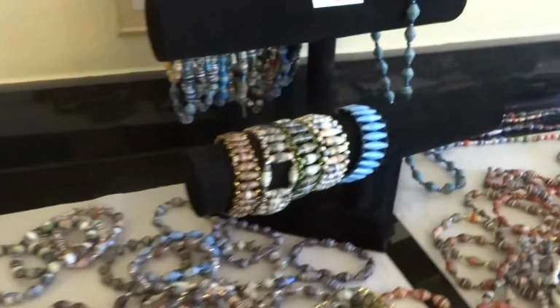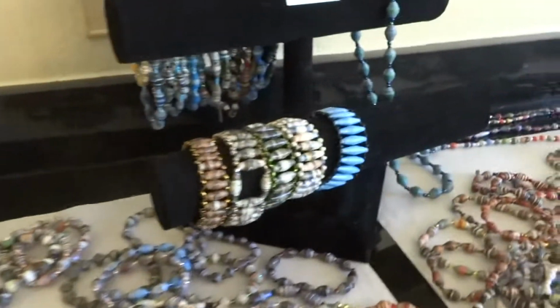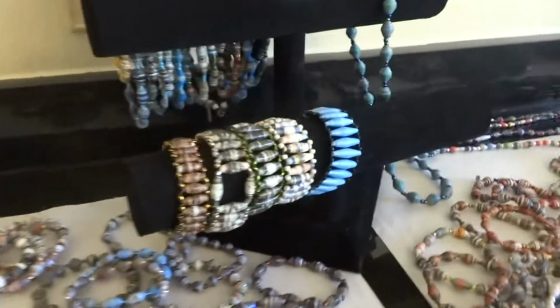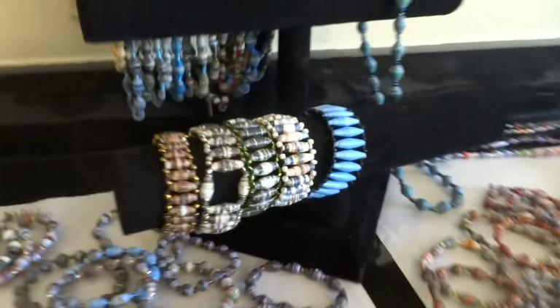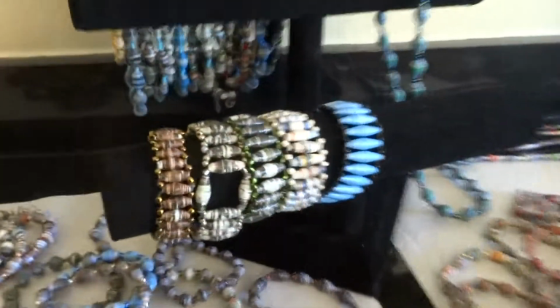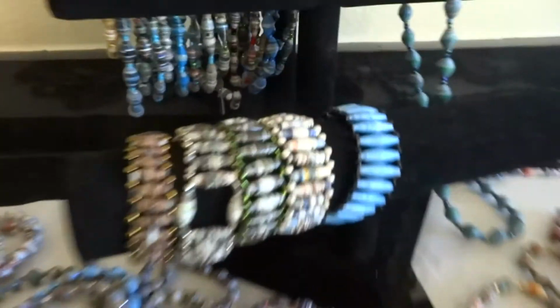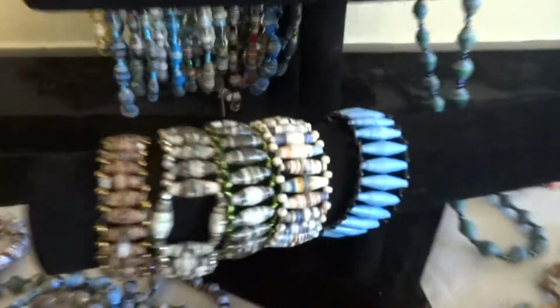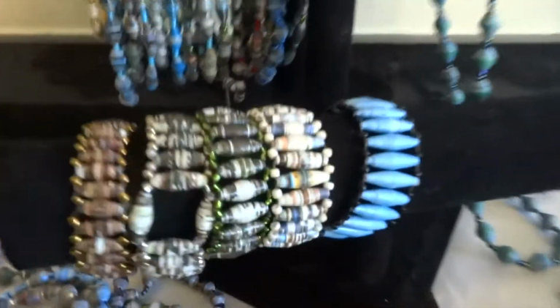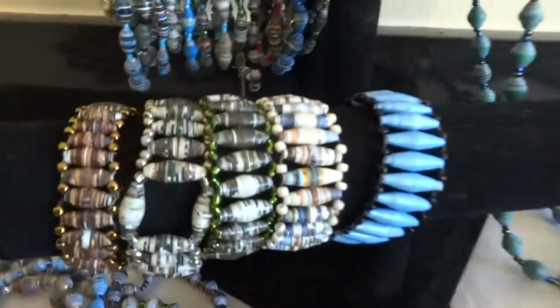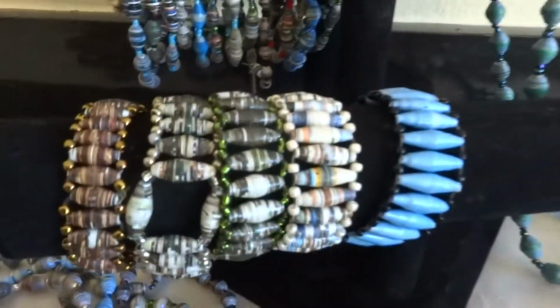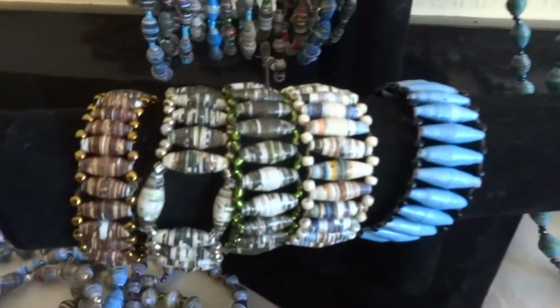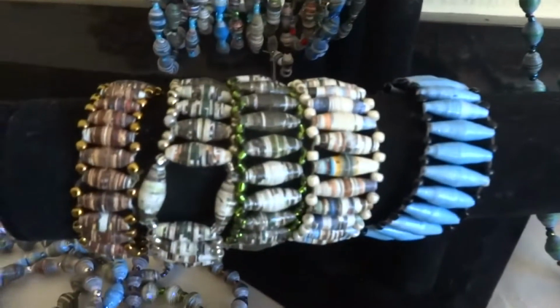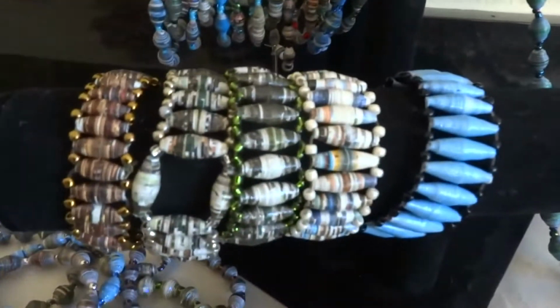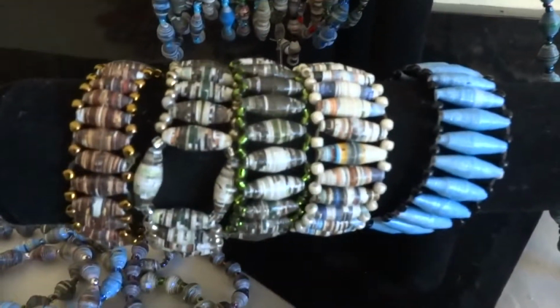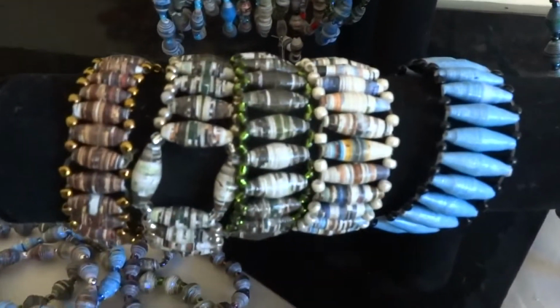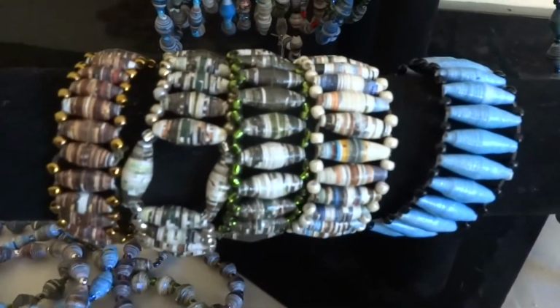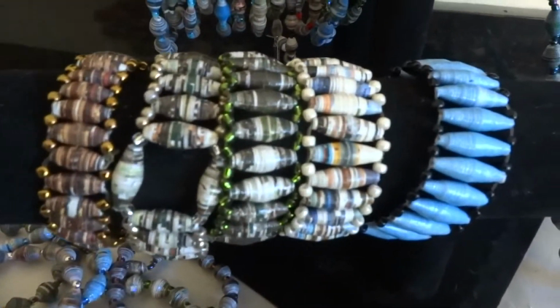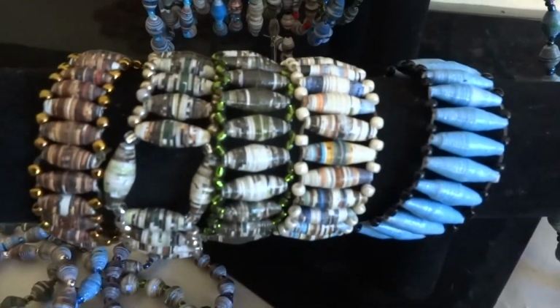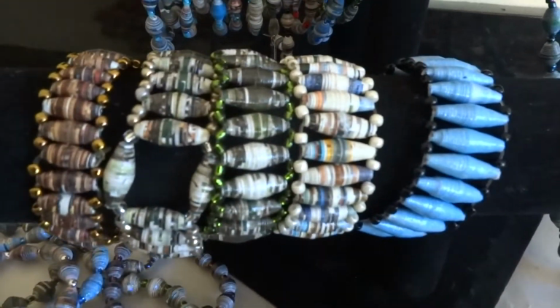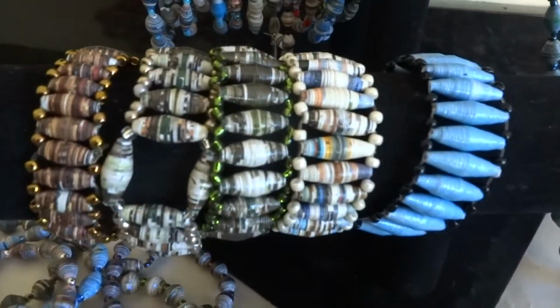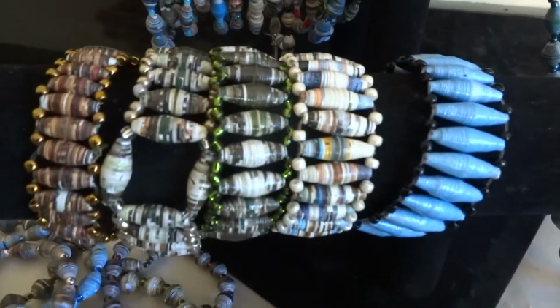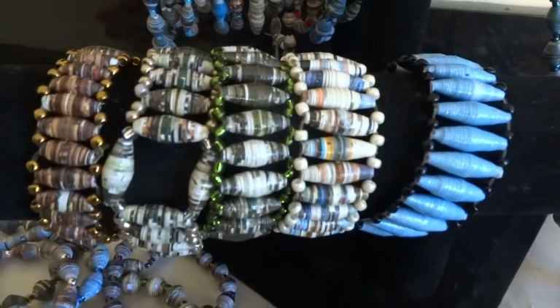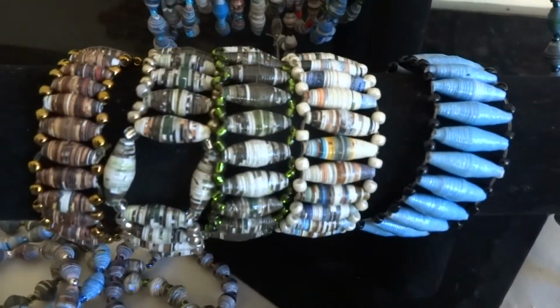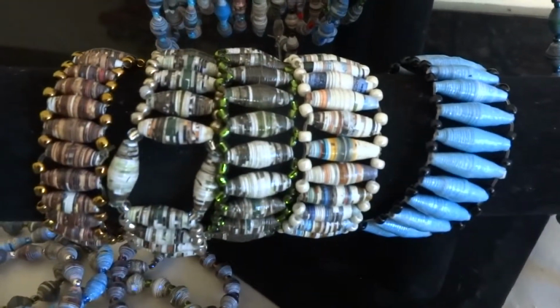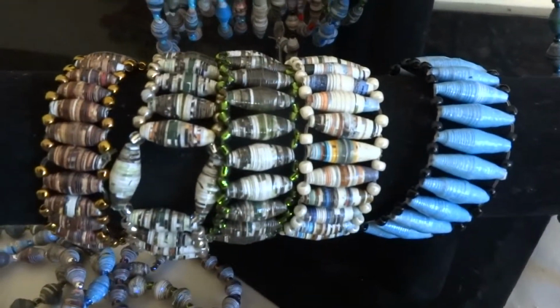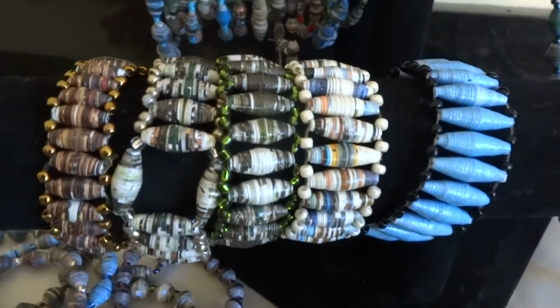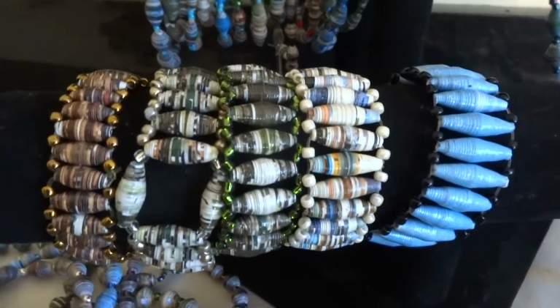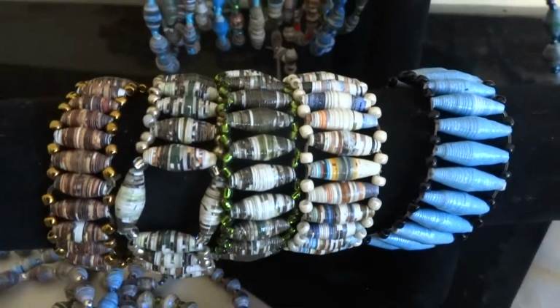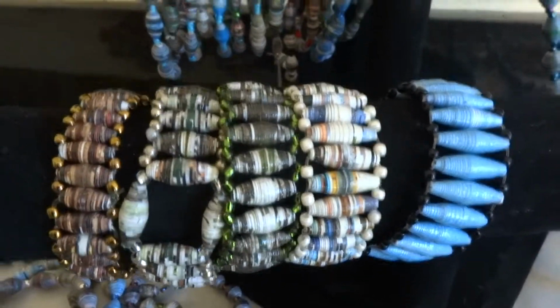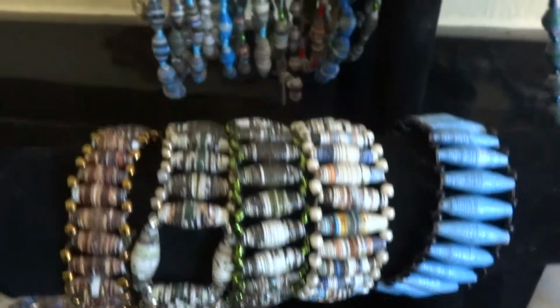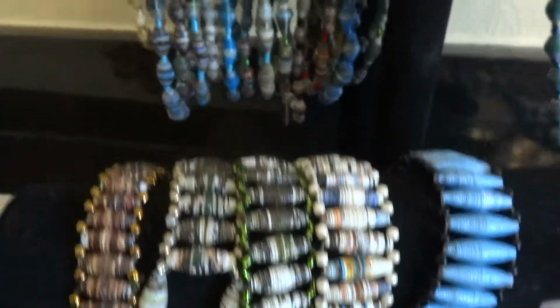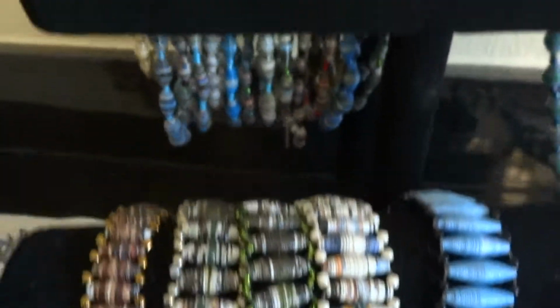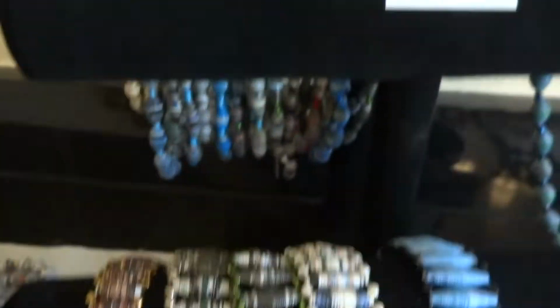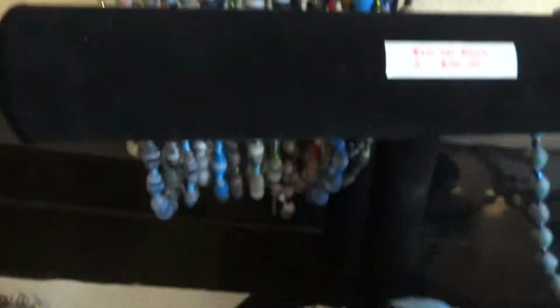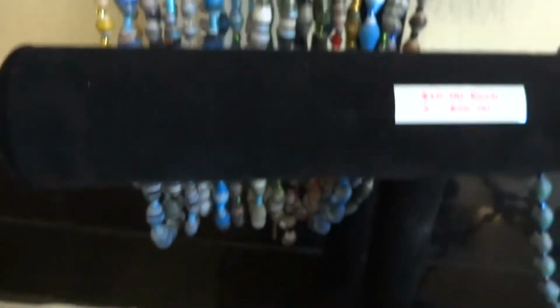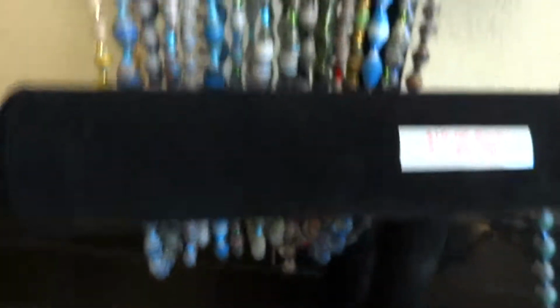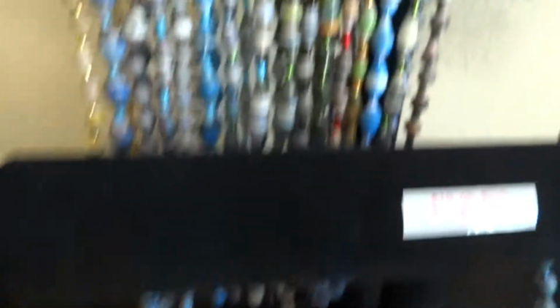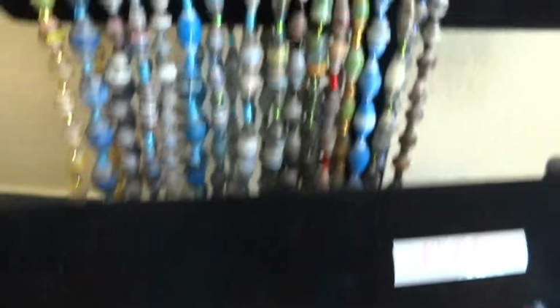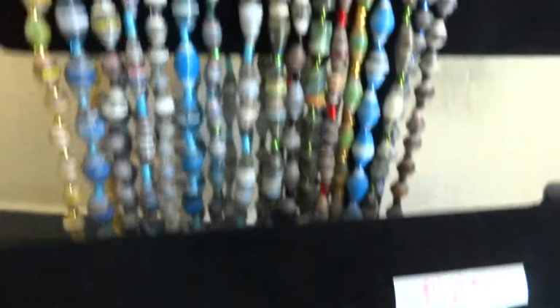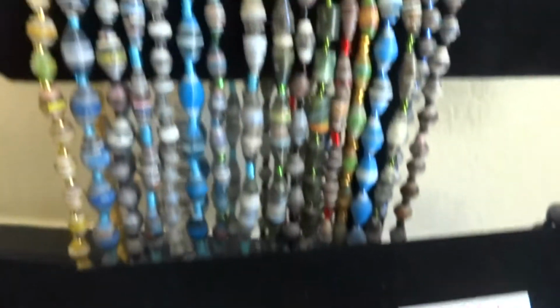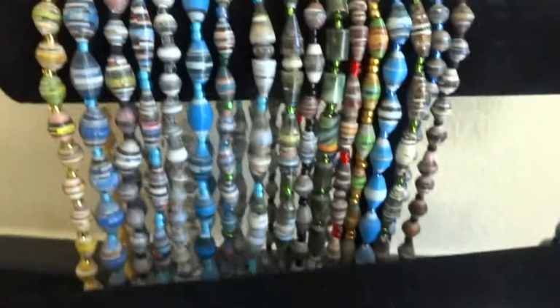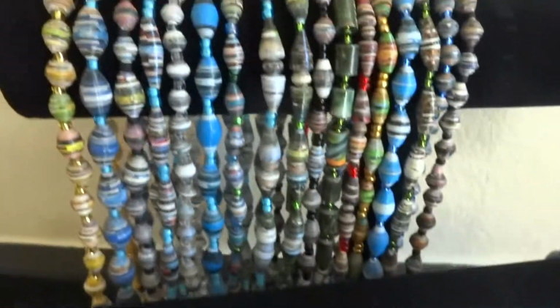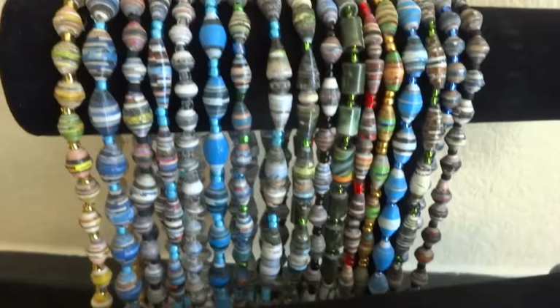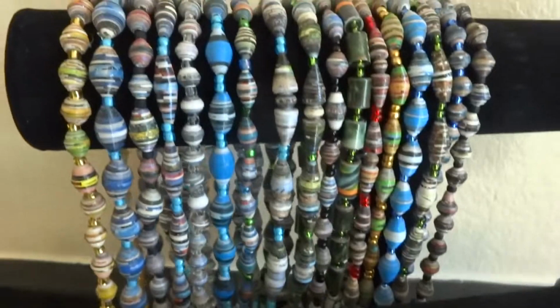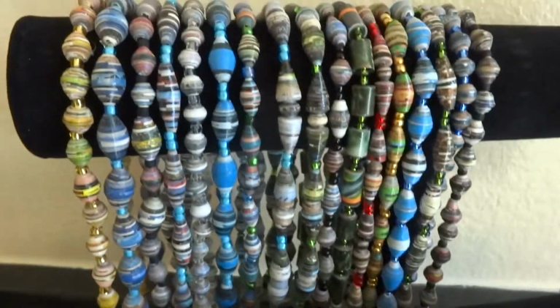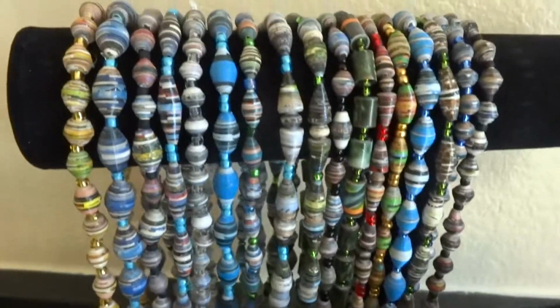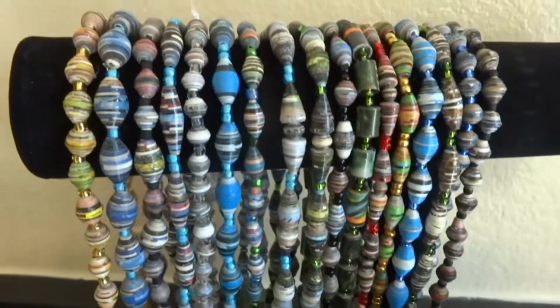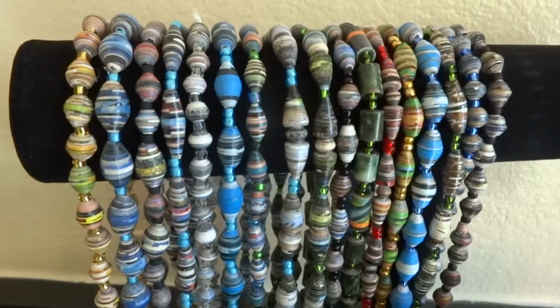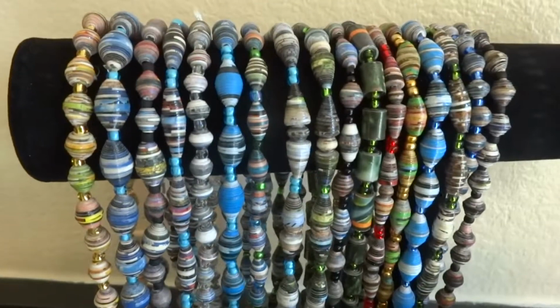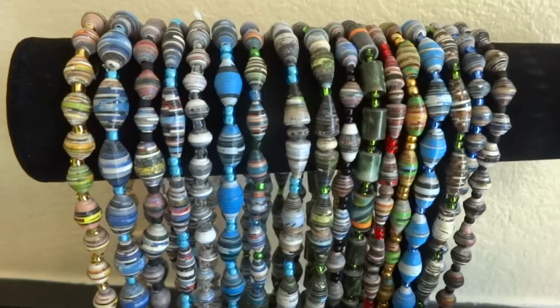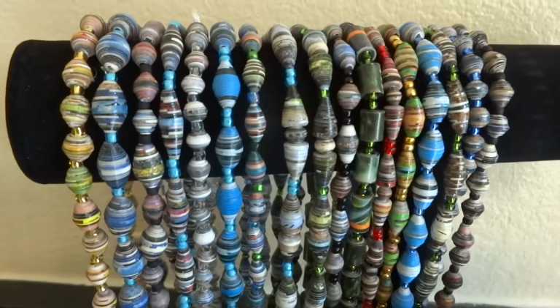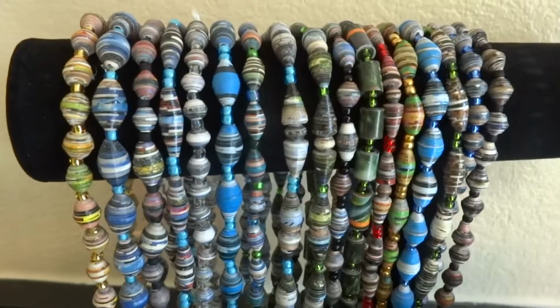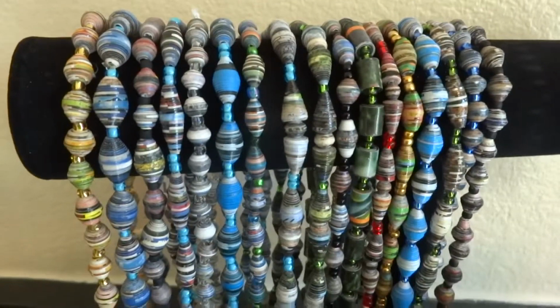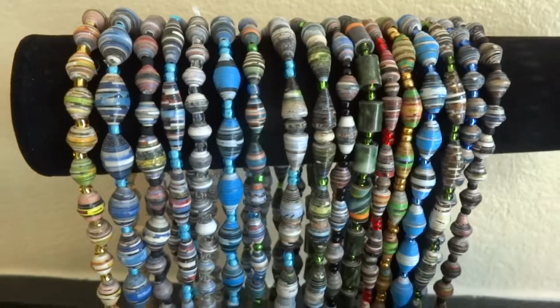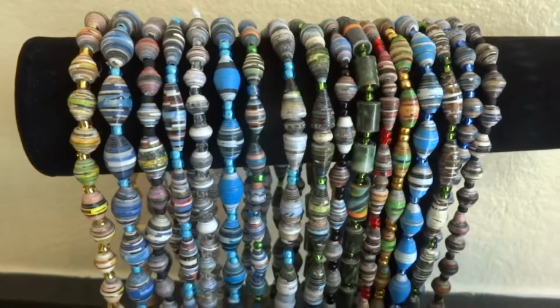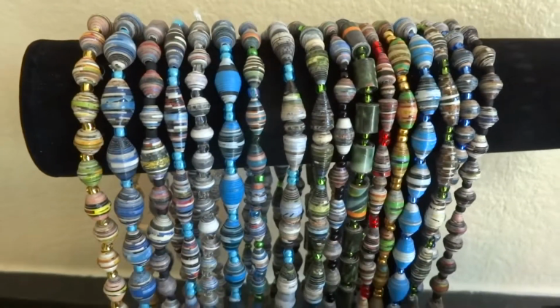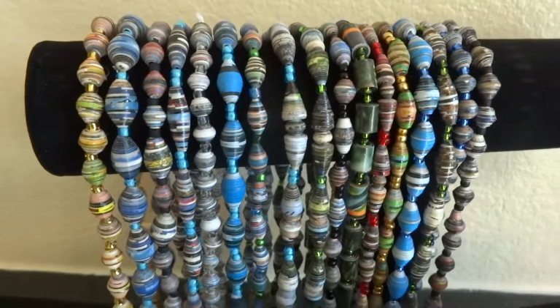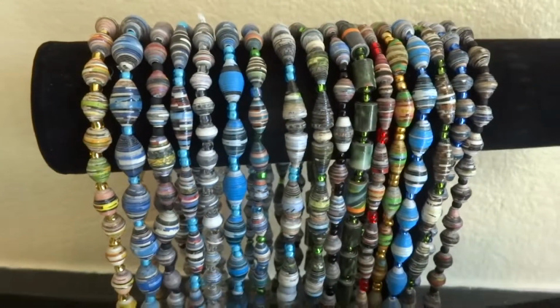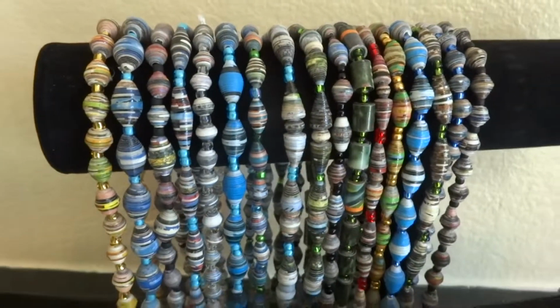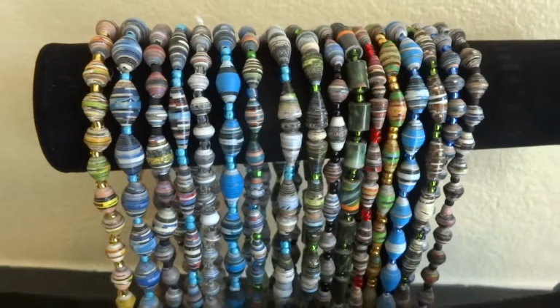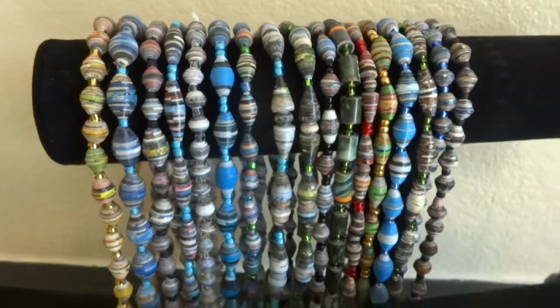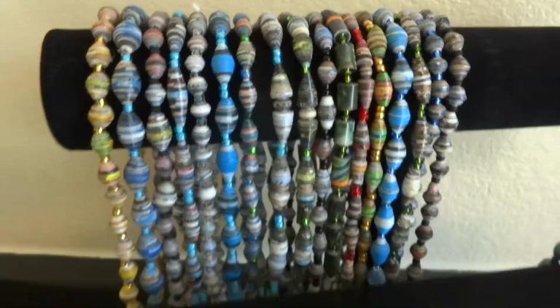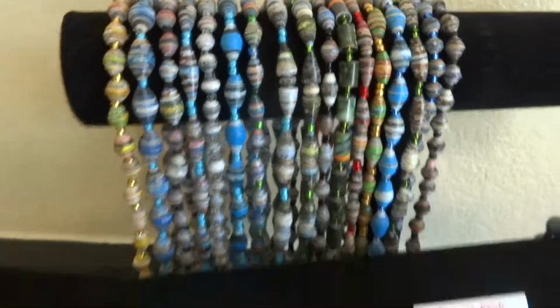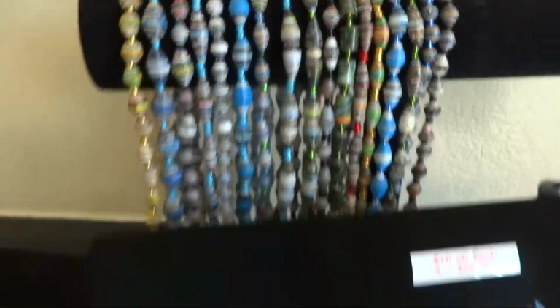We think the jewelry is beautiful. We can't wait for you to see it yourself at OneSpark.